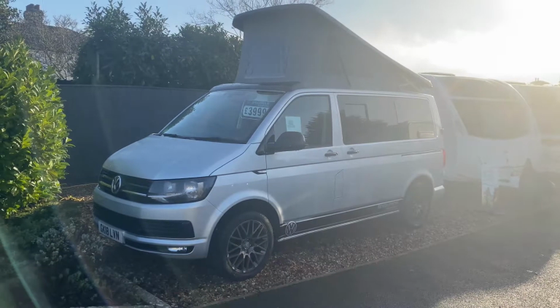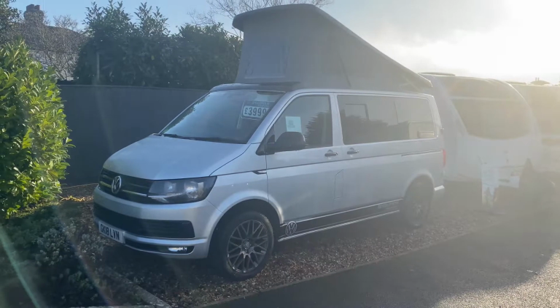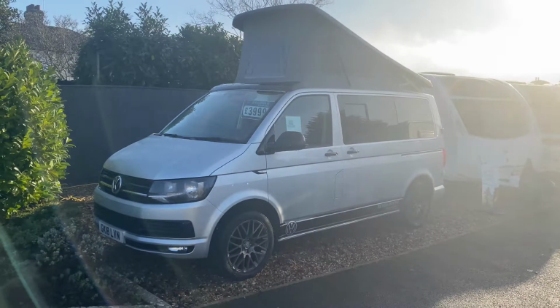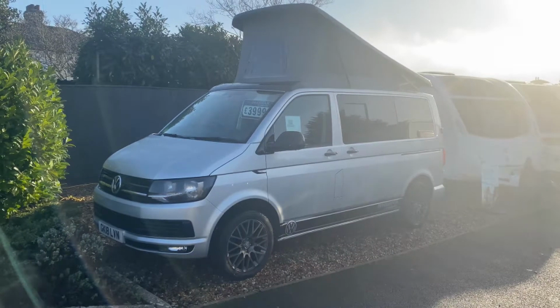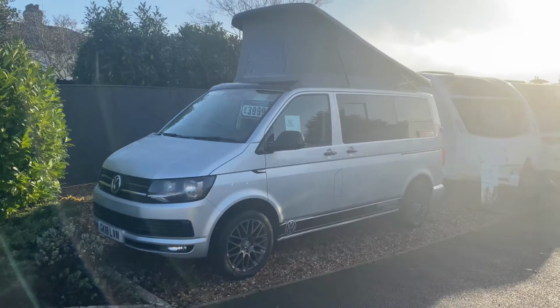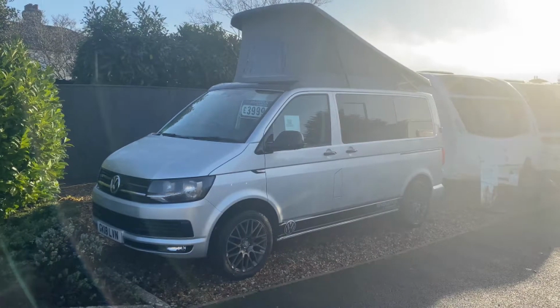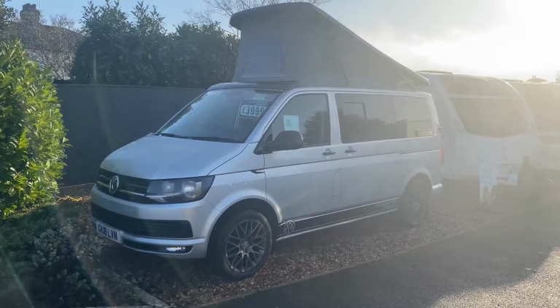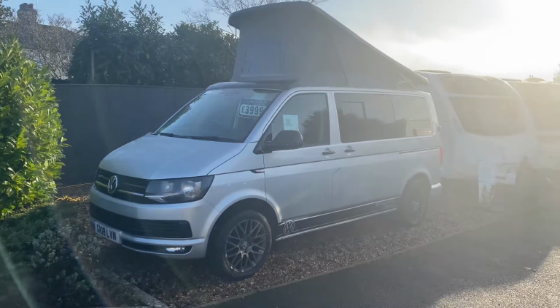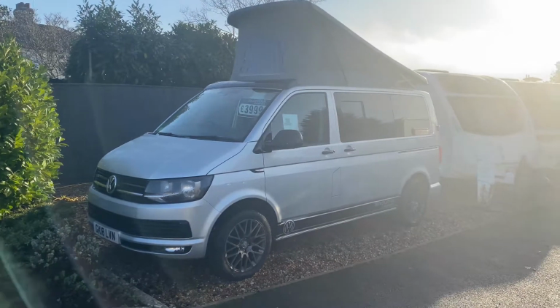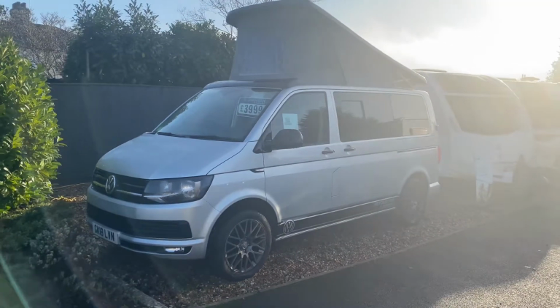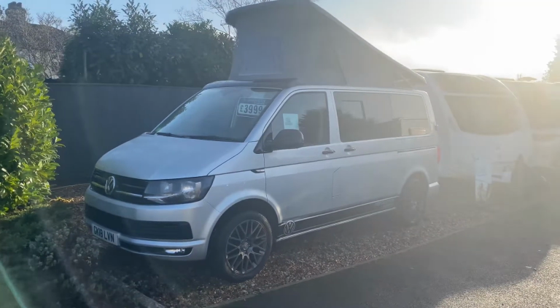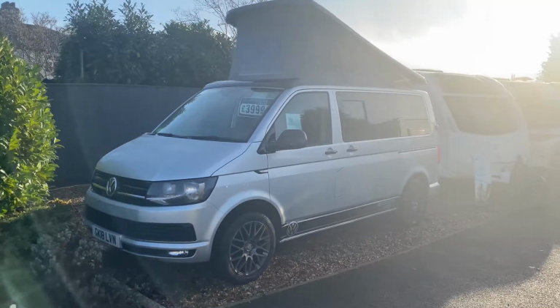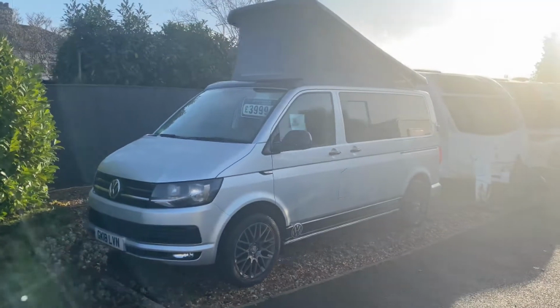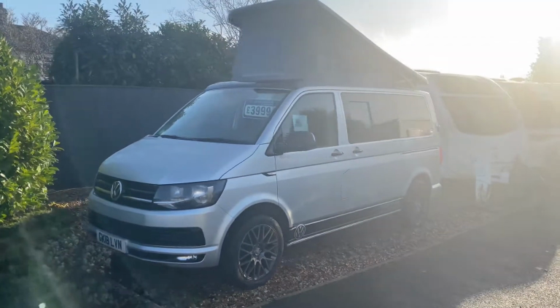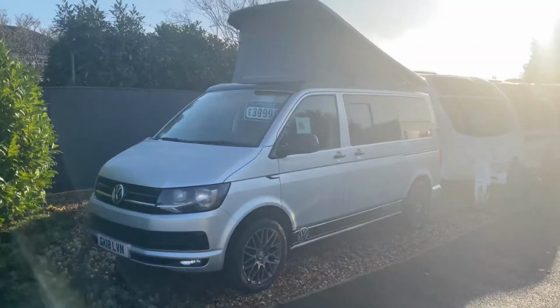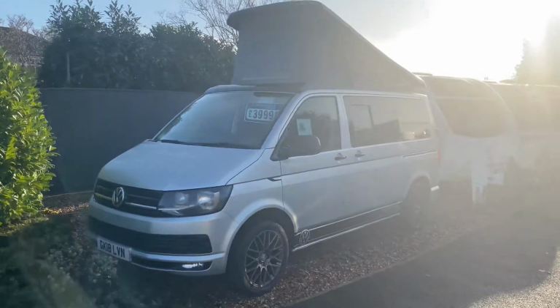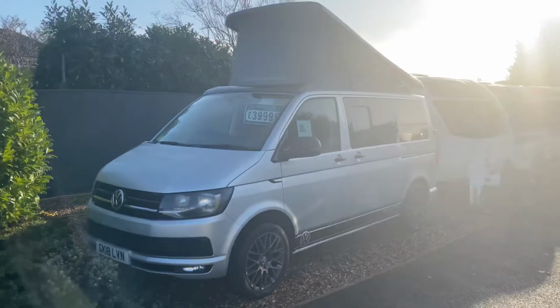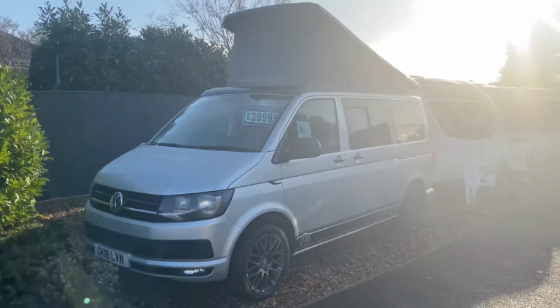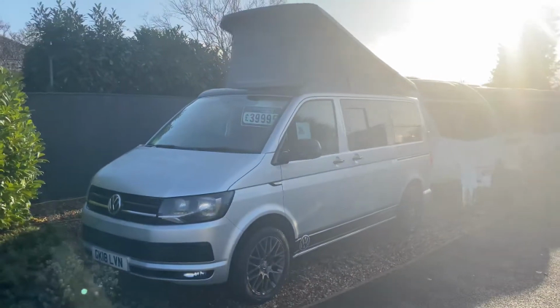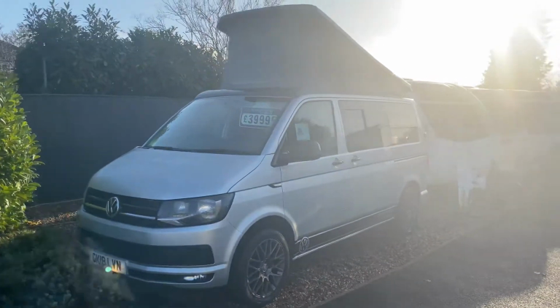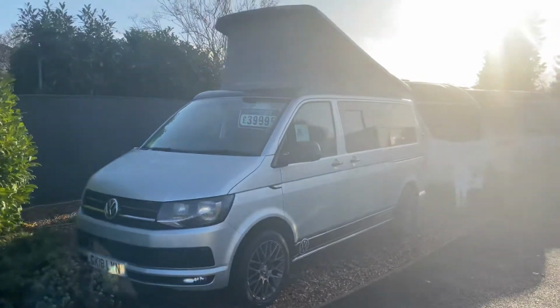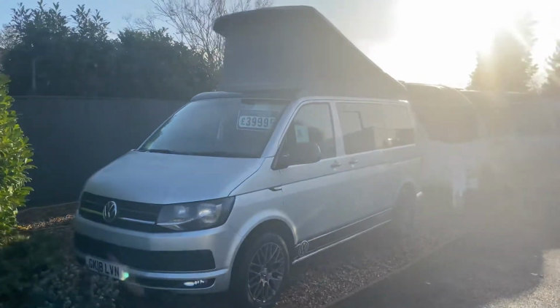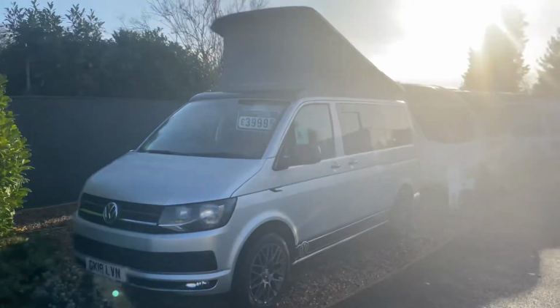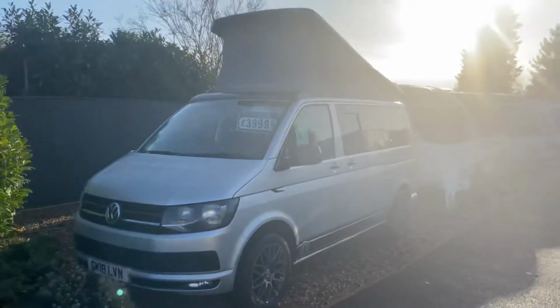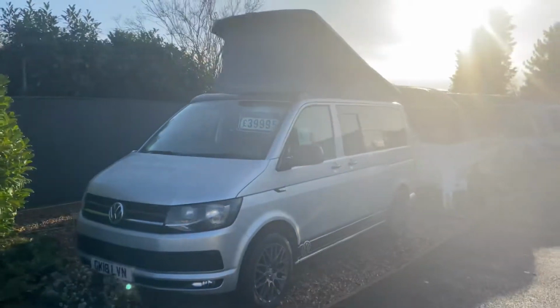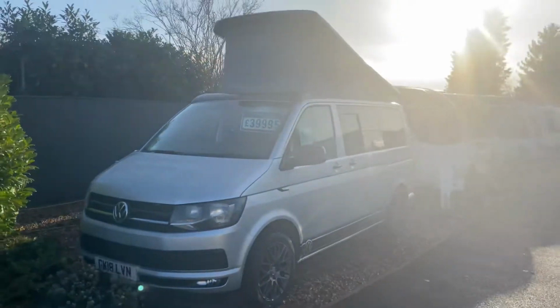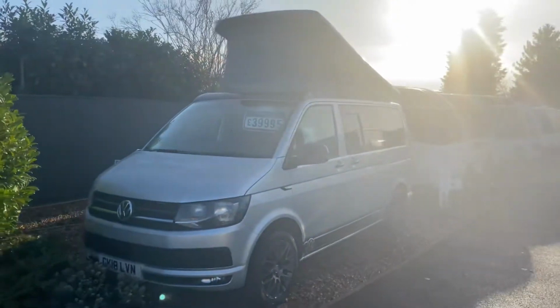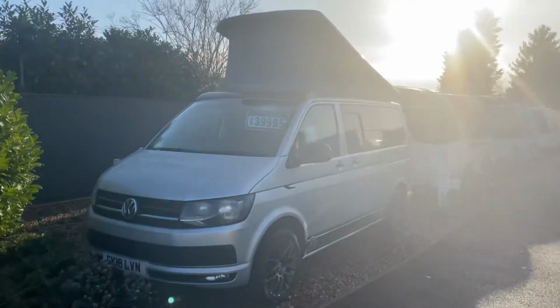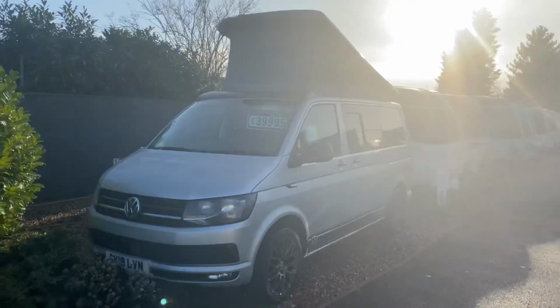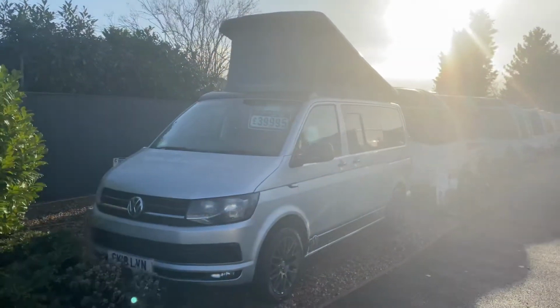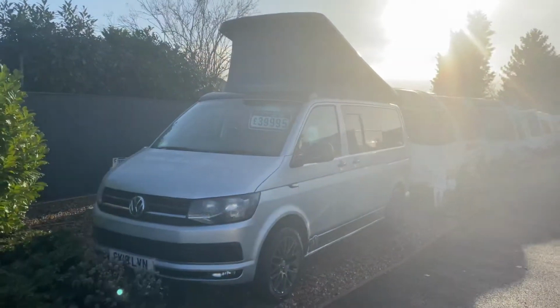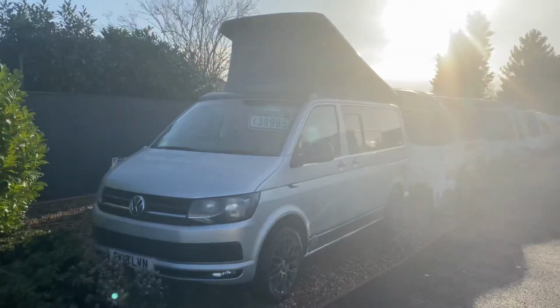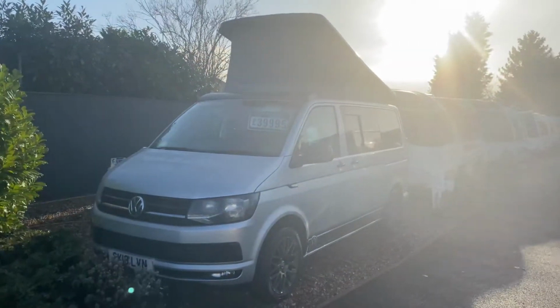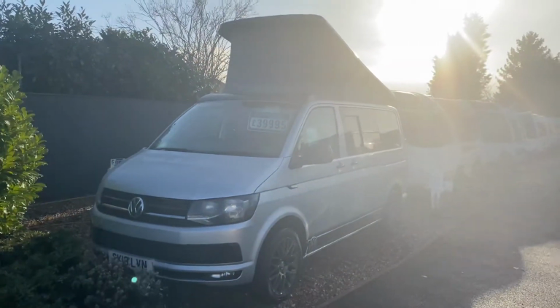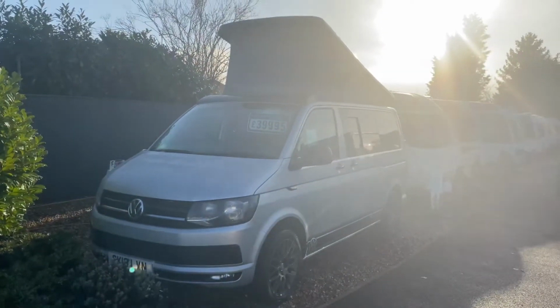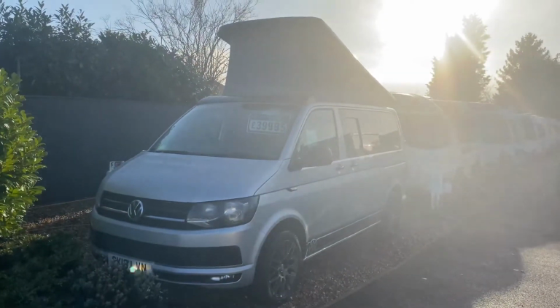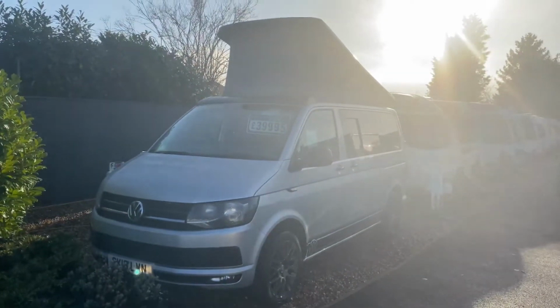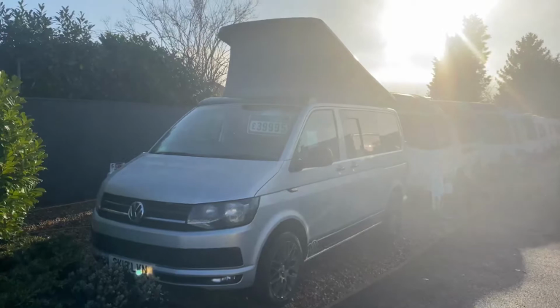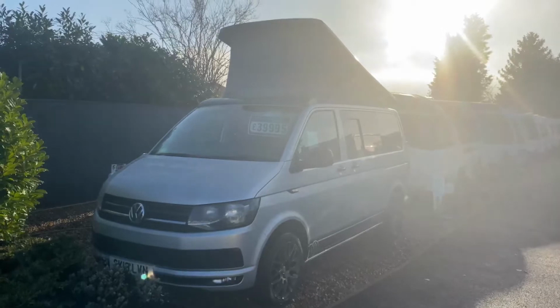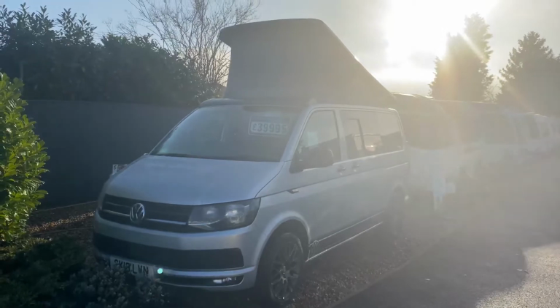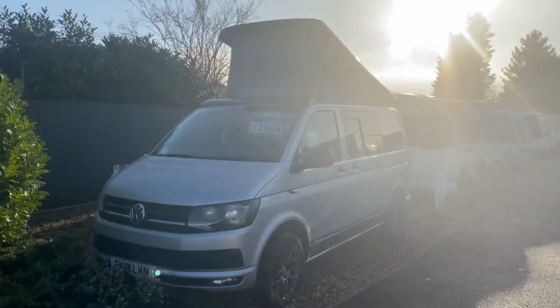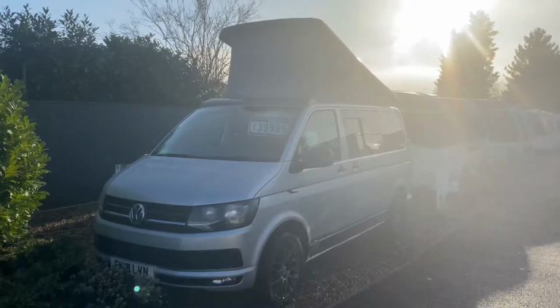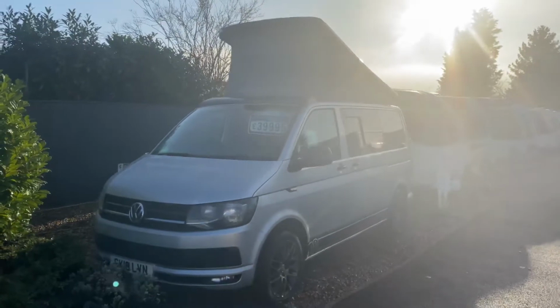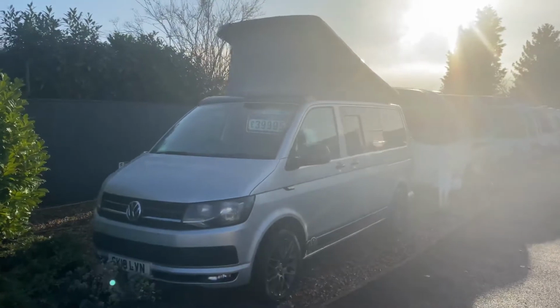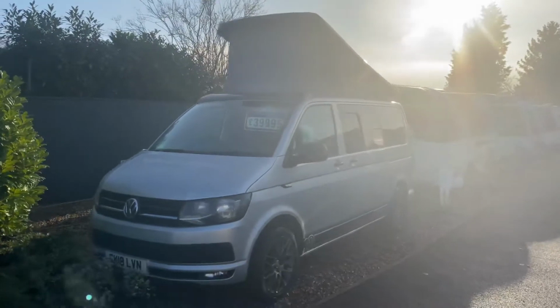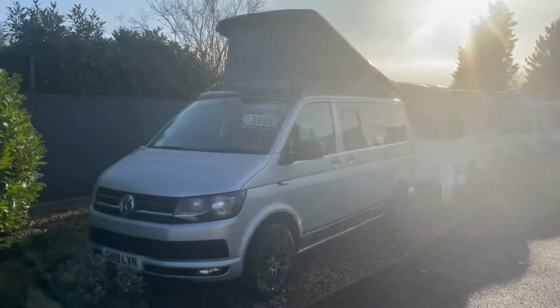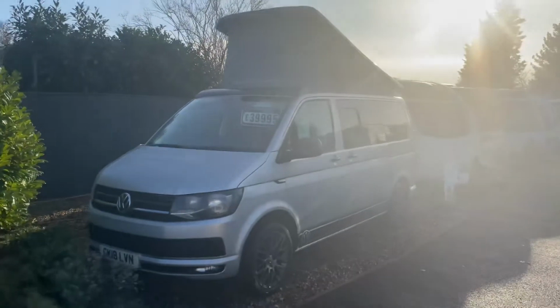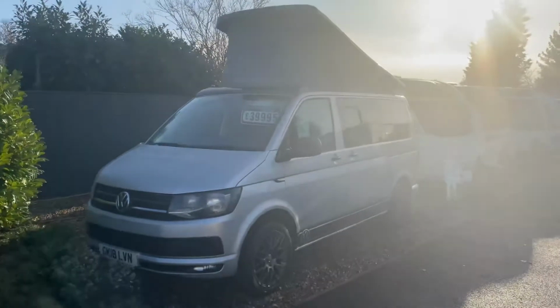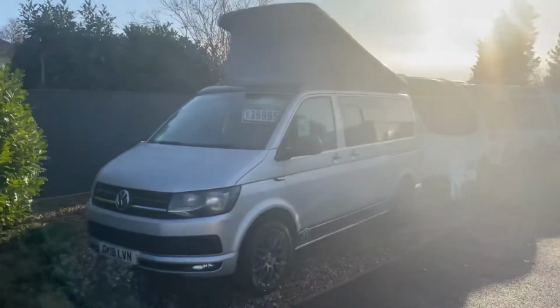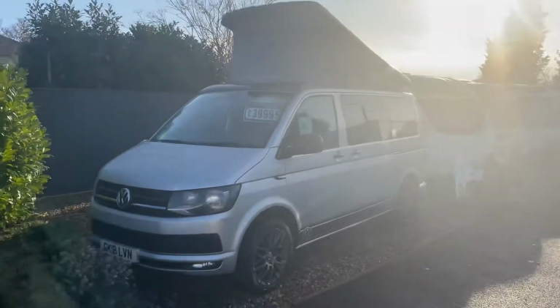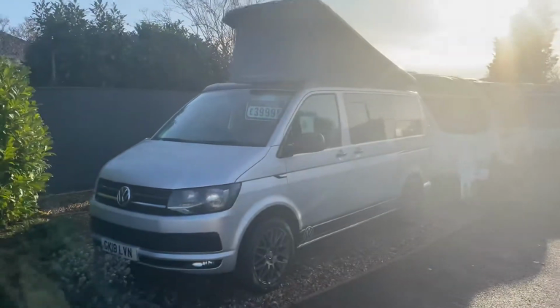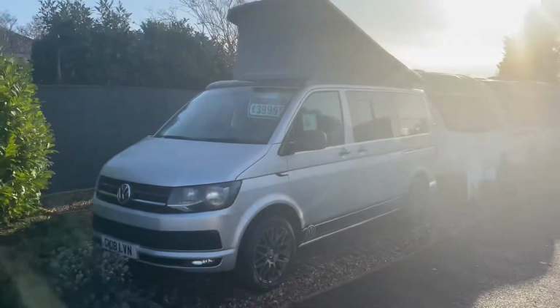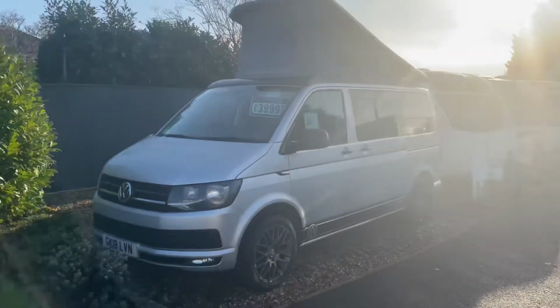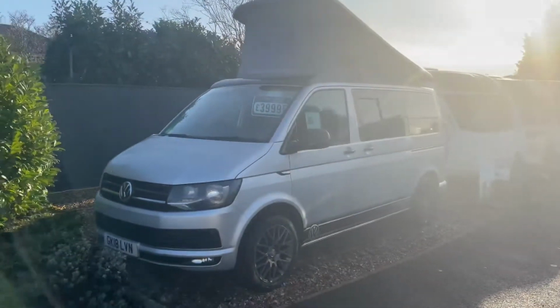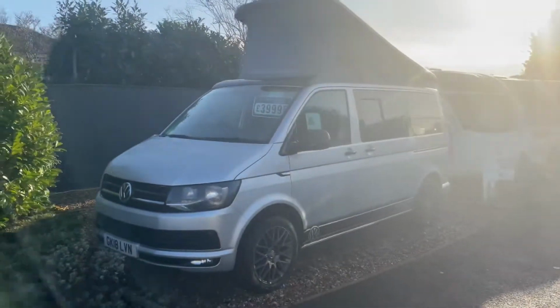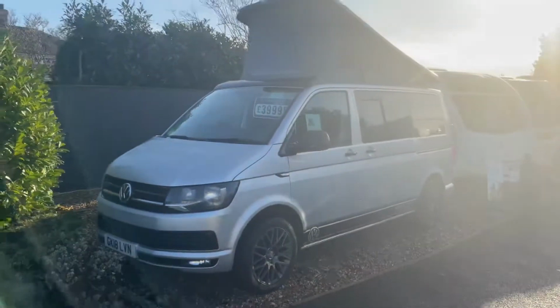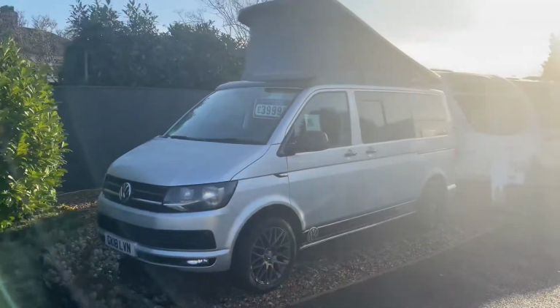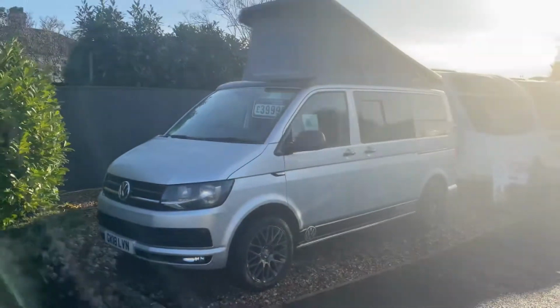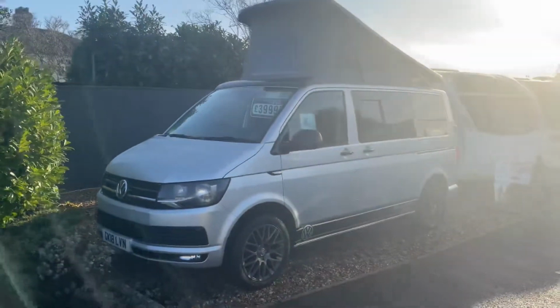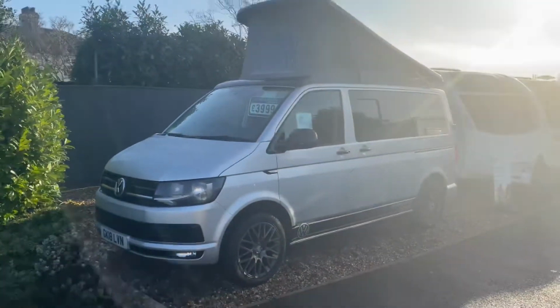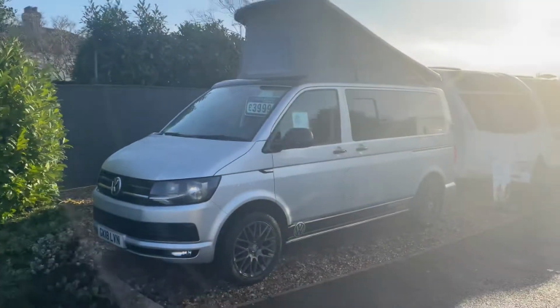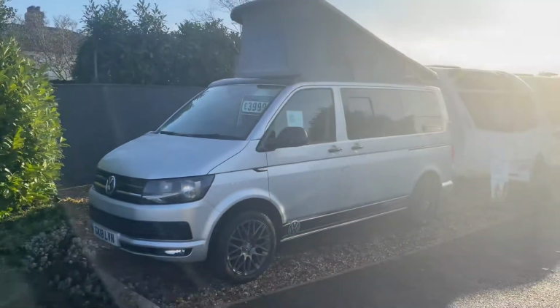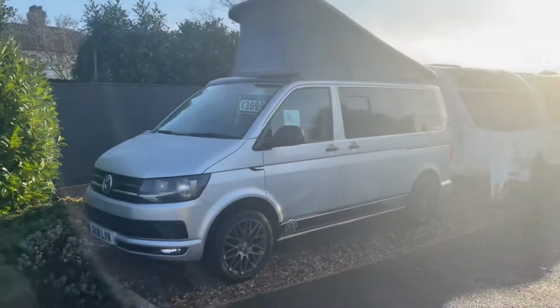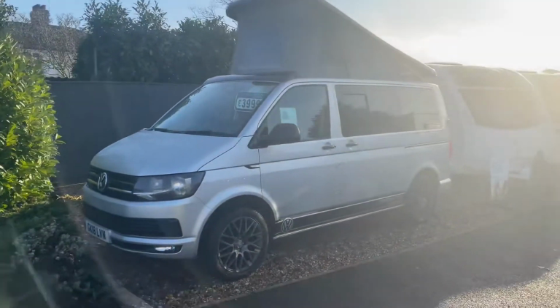Hi there, it's Ben from Shaman Caravans and Ipswich here, just doing a quick tour today of one of our camper vans we've got in stock.